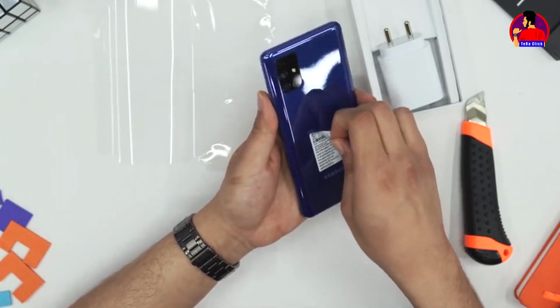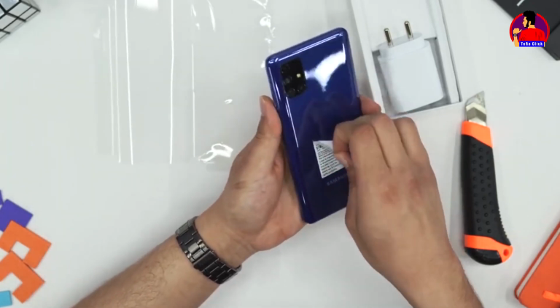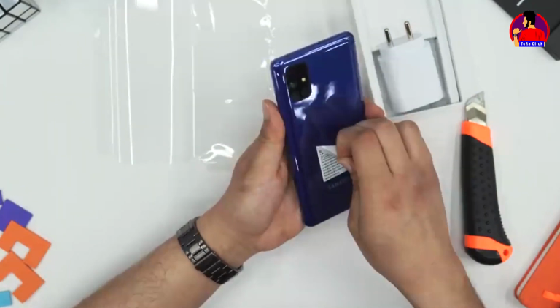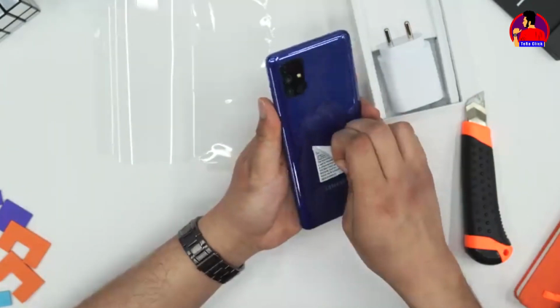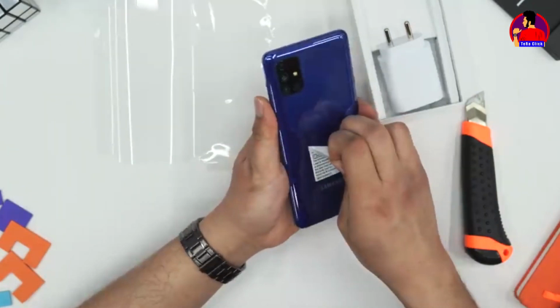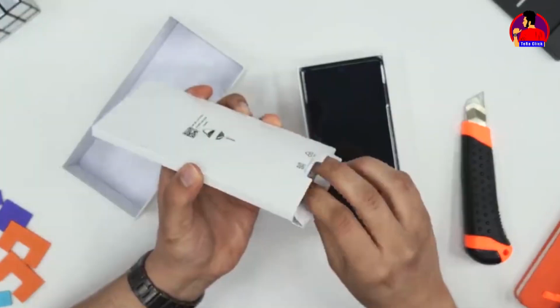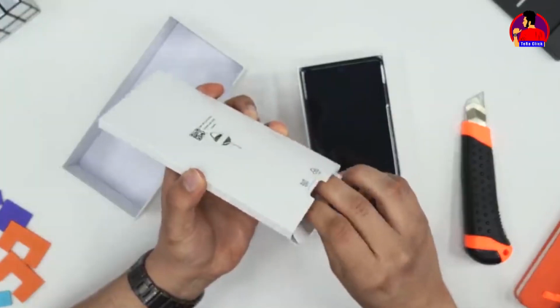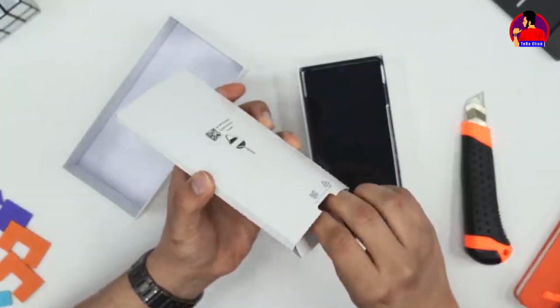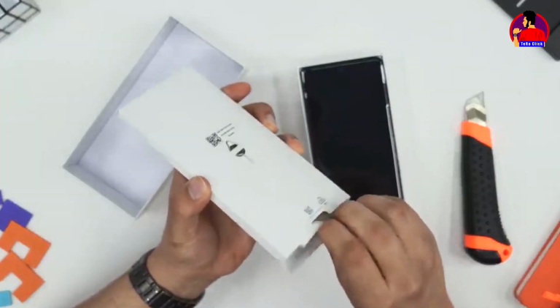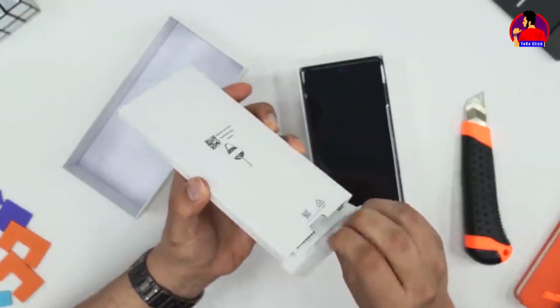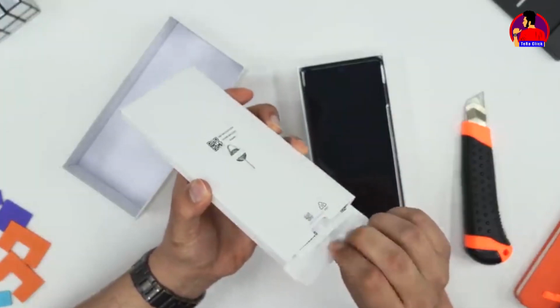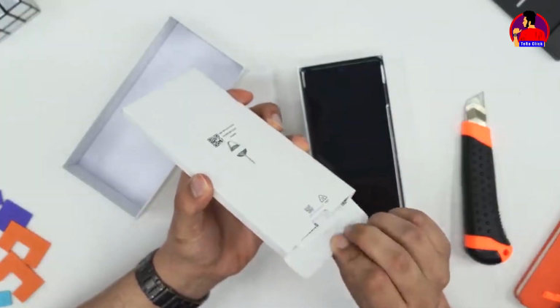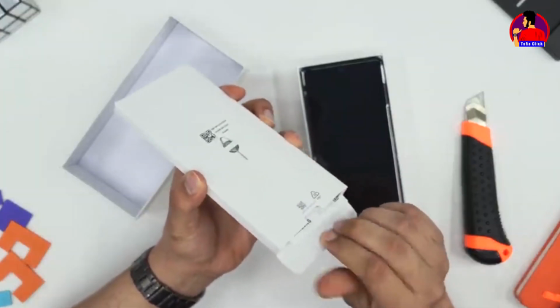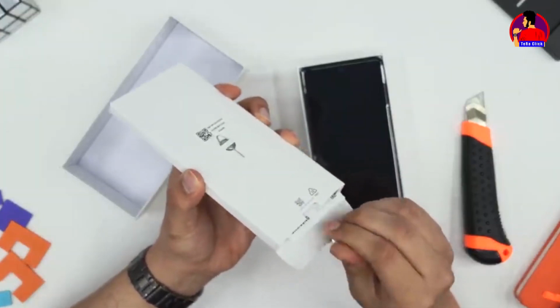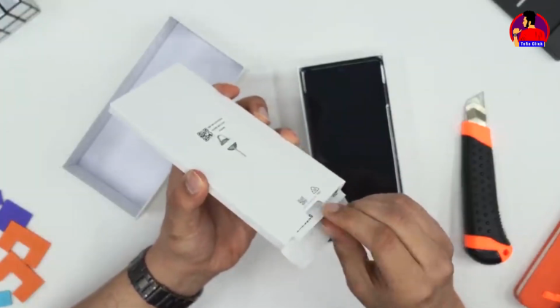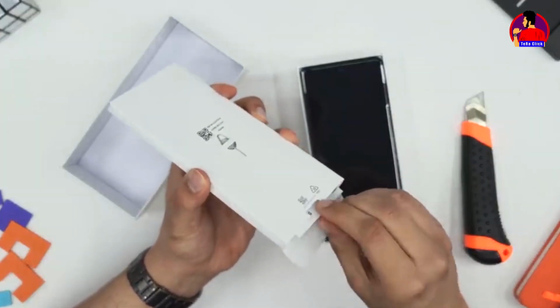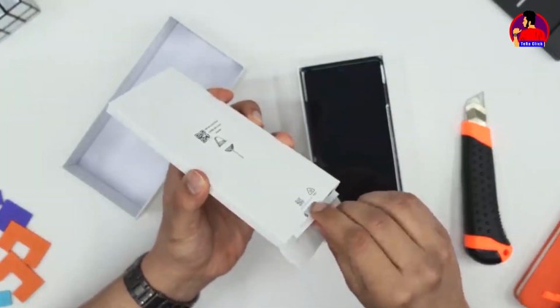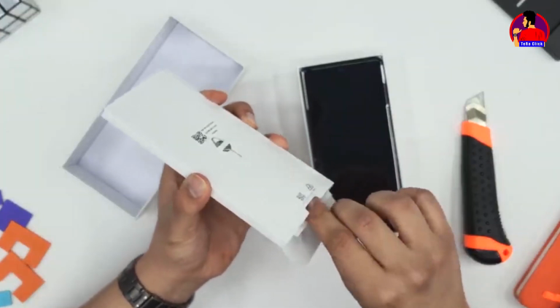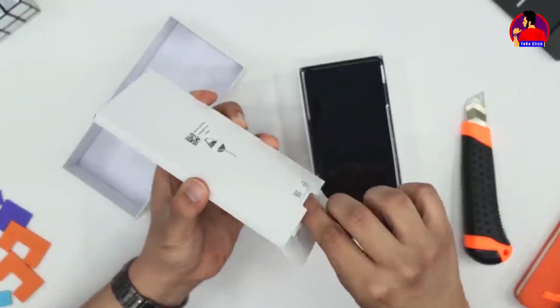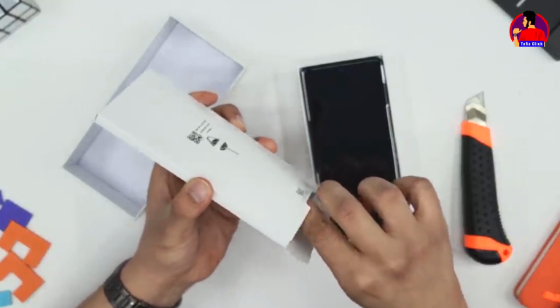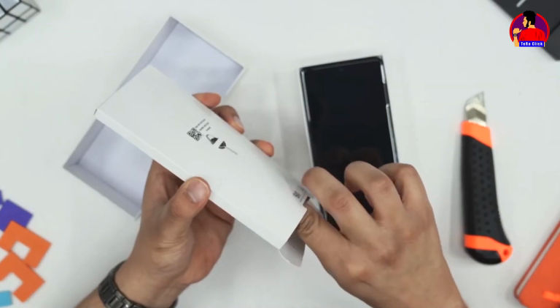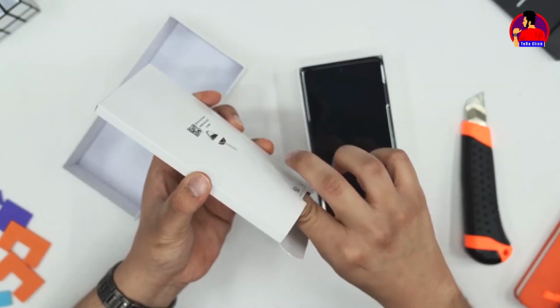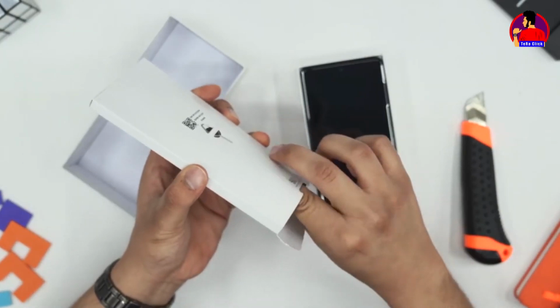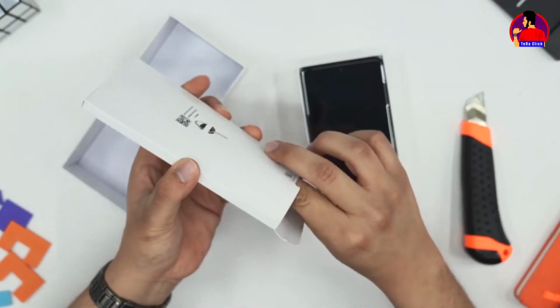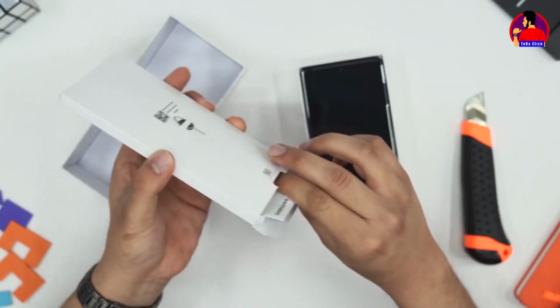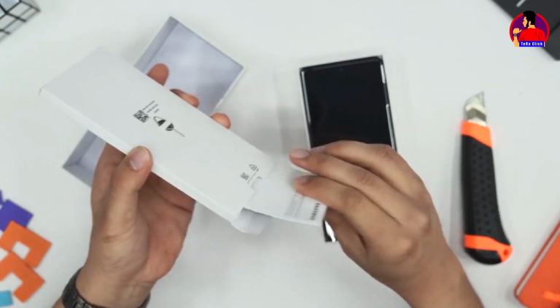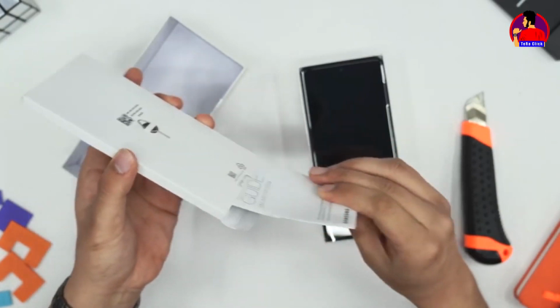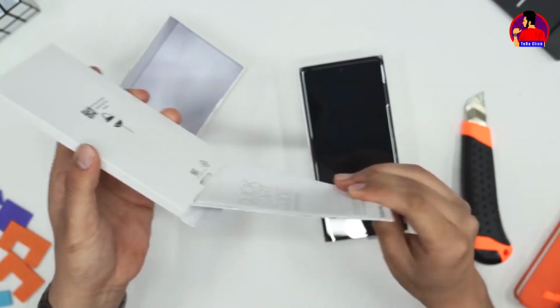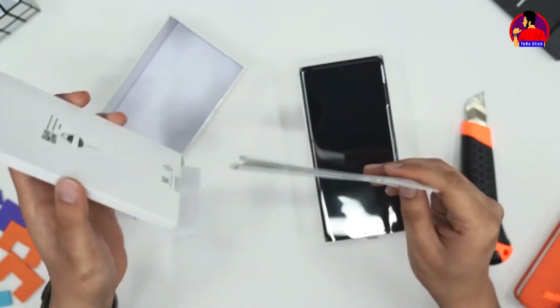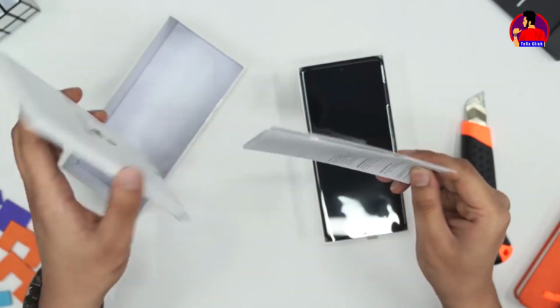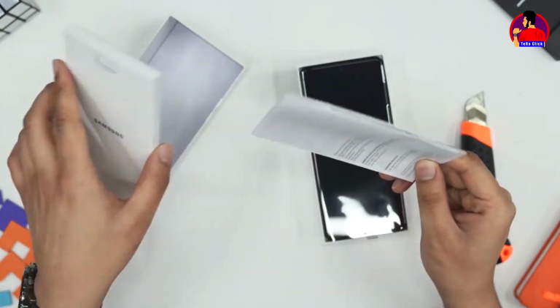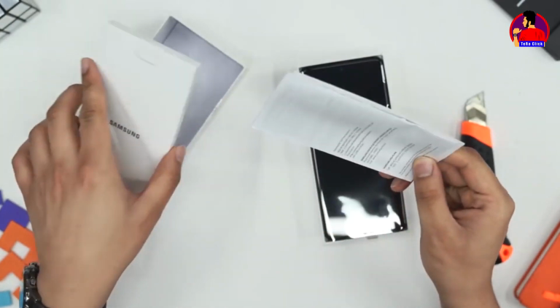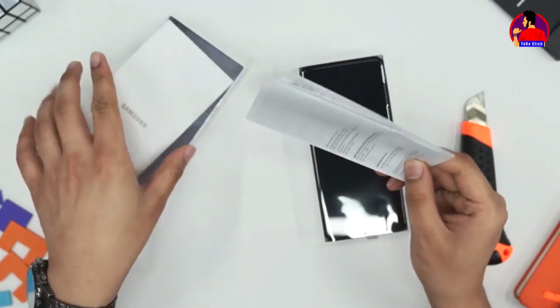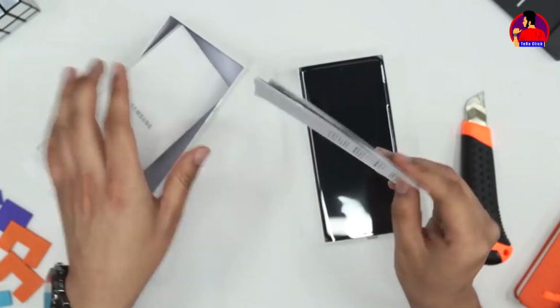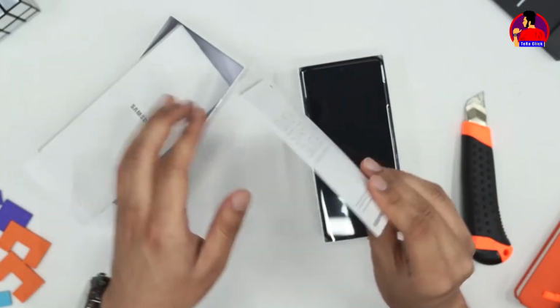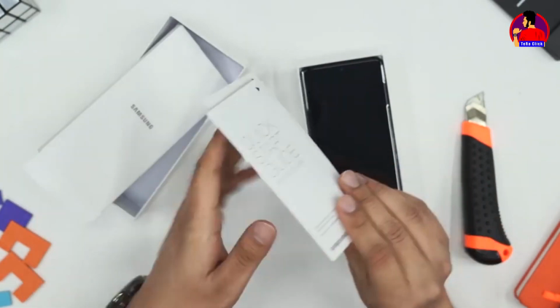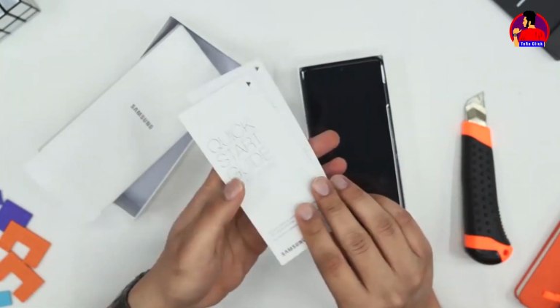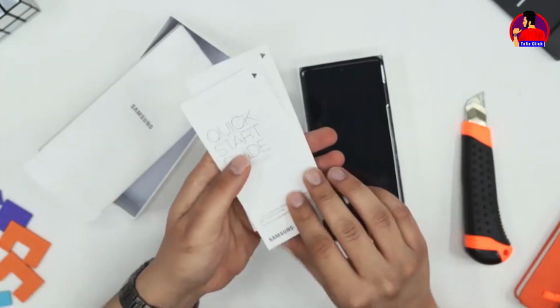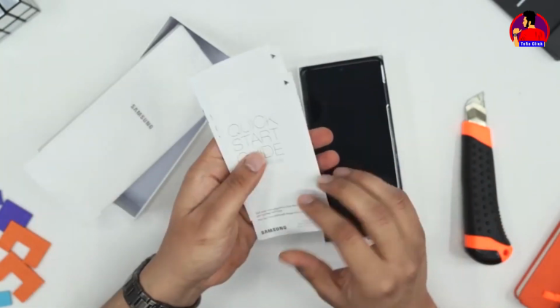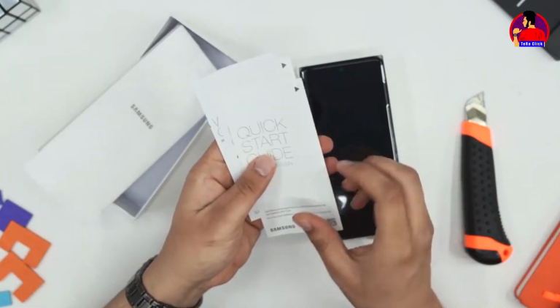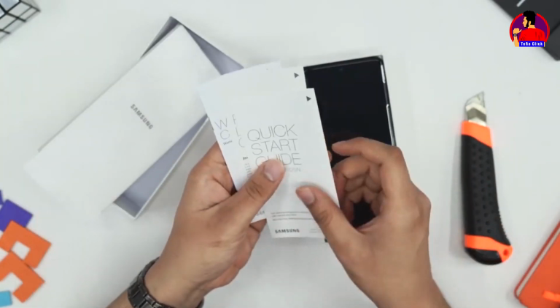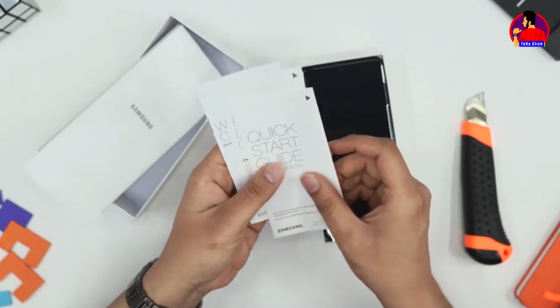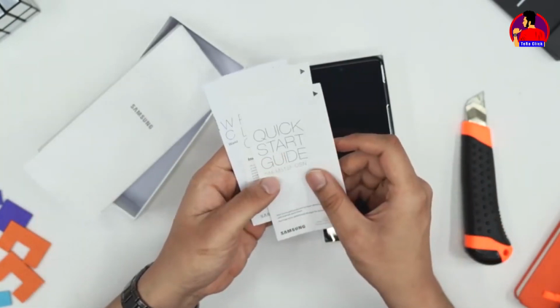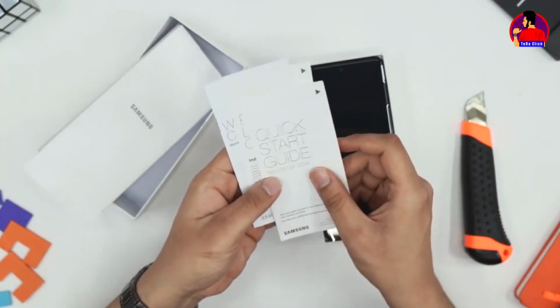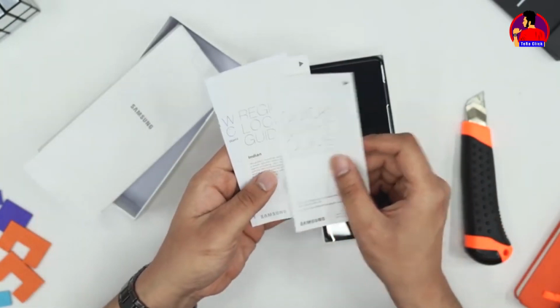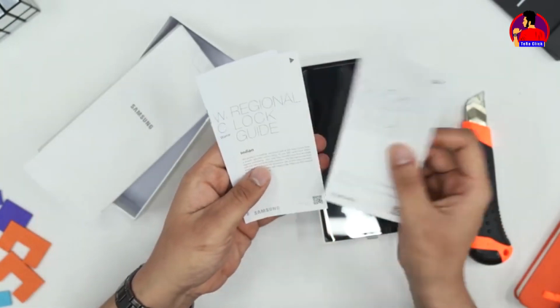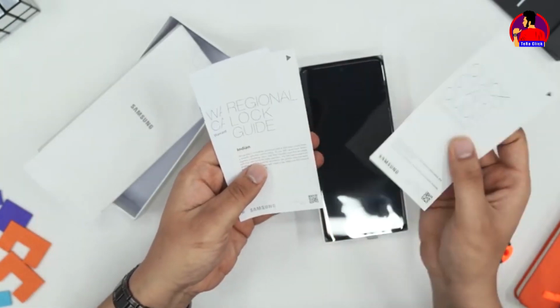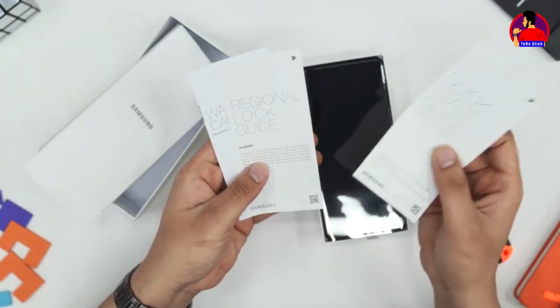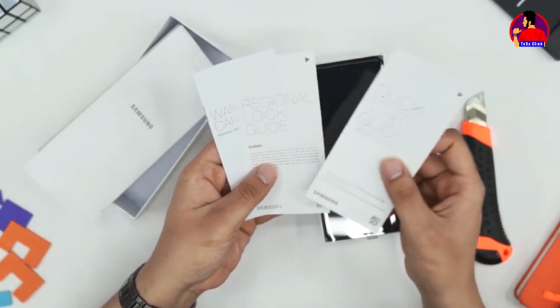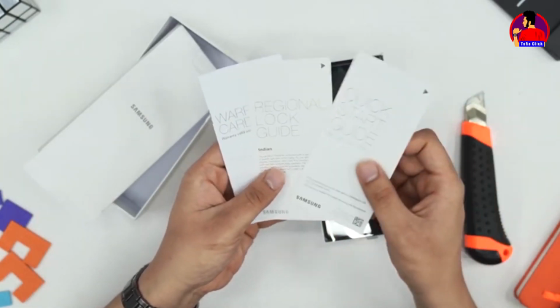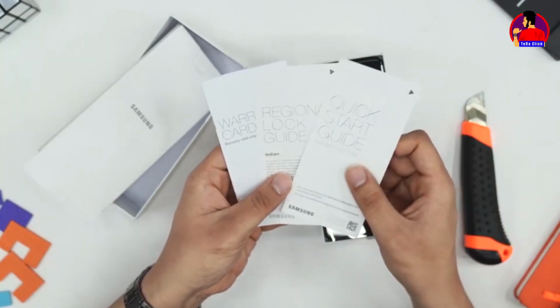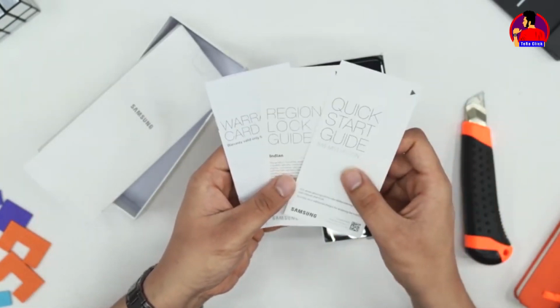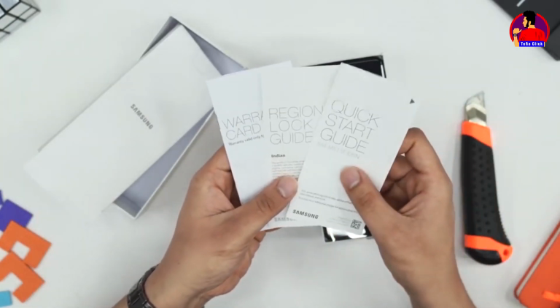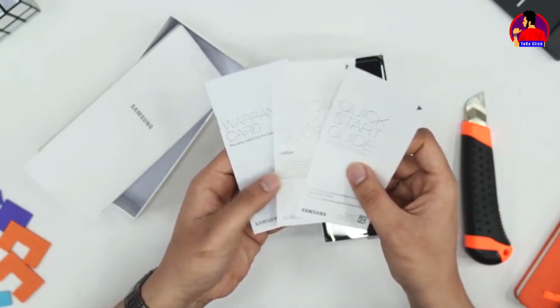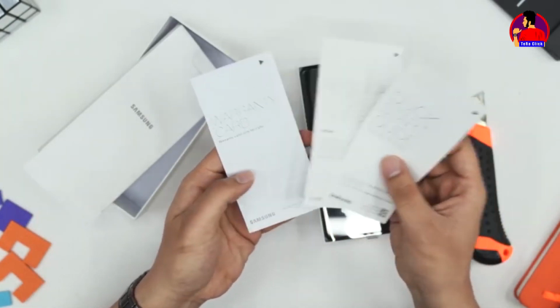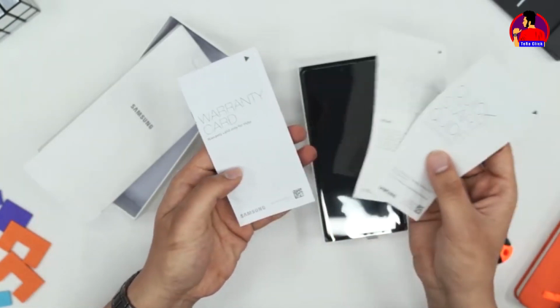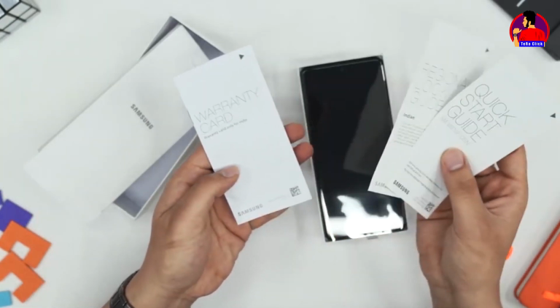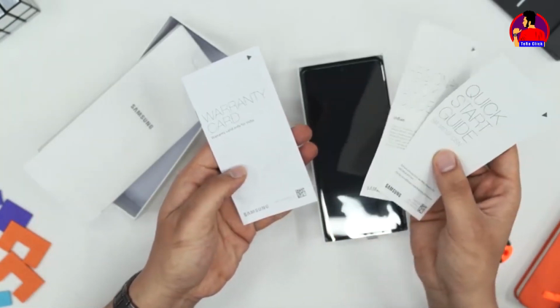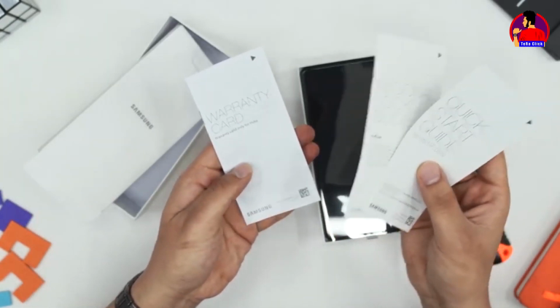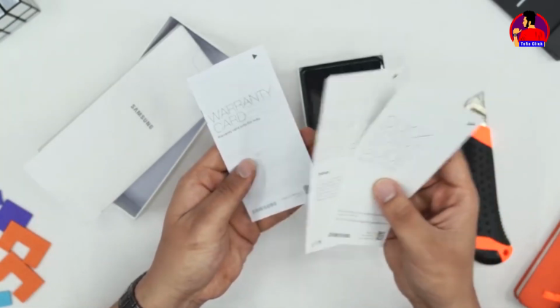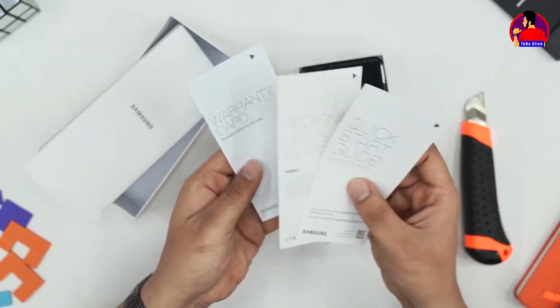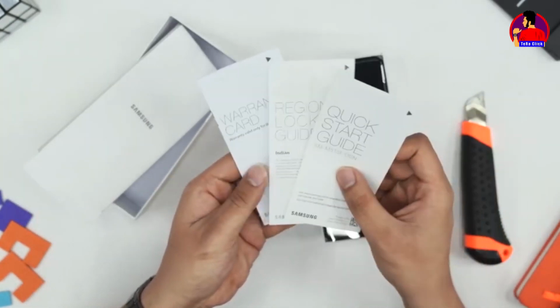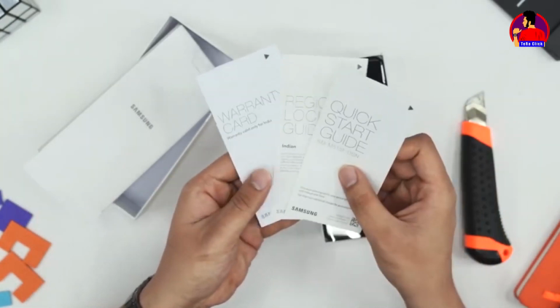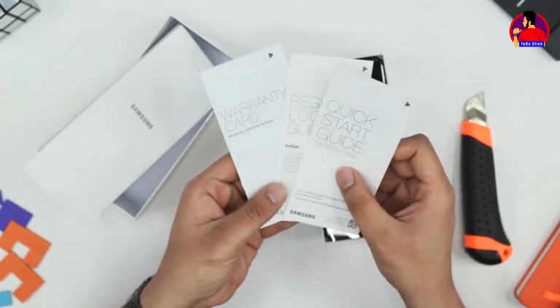This is a Type-C cable. There is also a paper box and a handsfree box included.